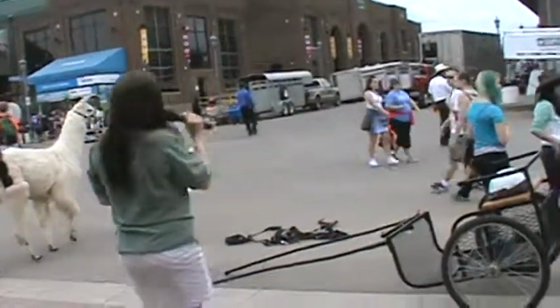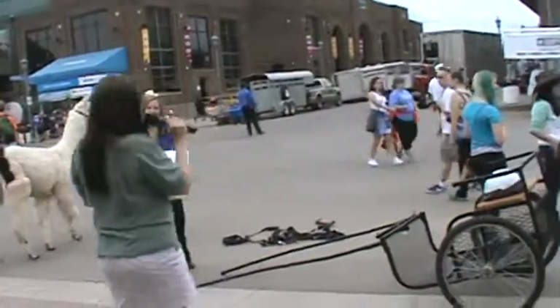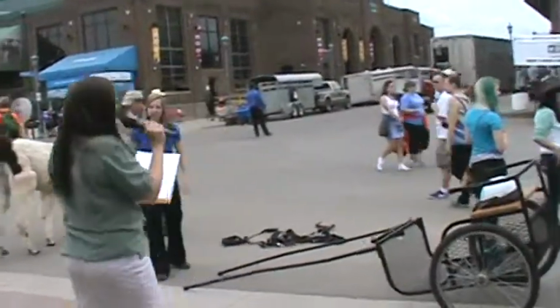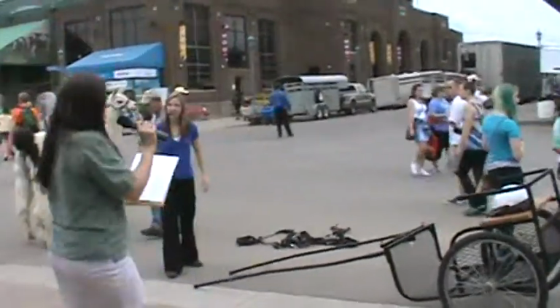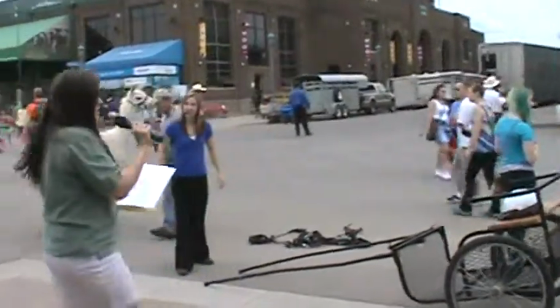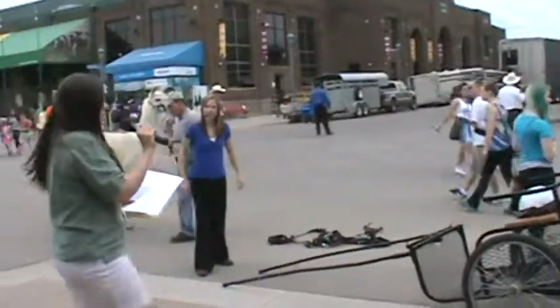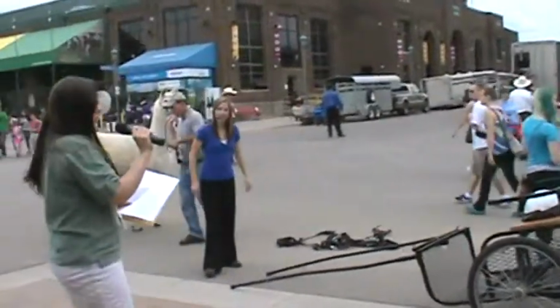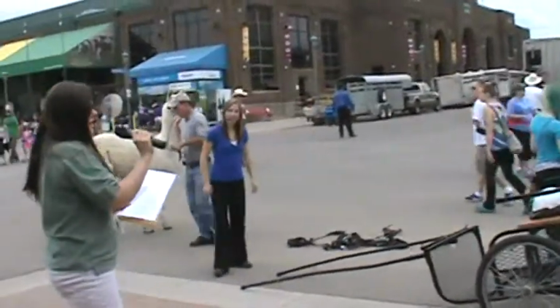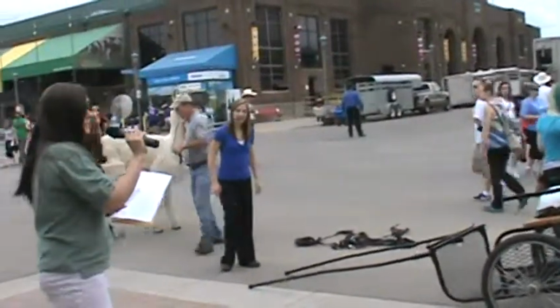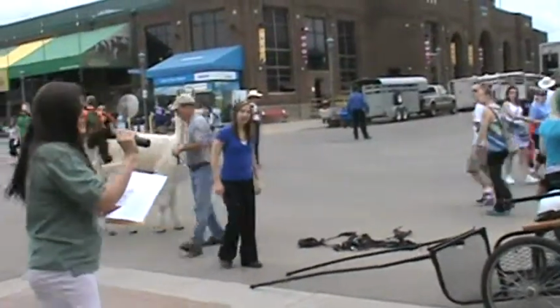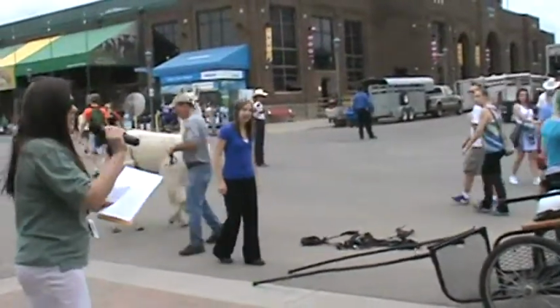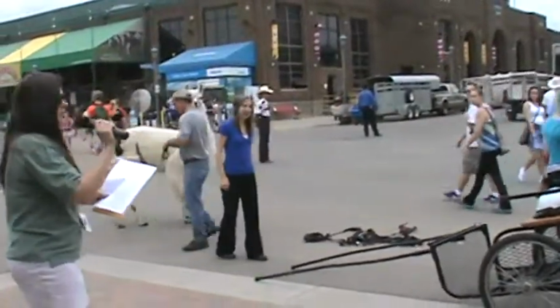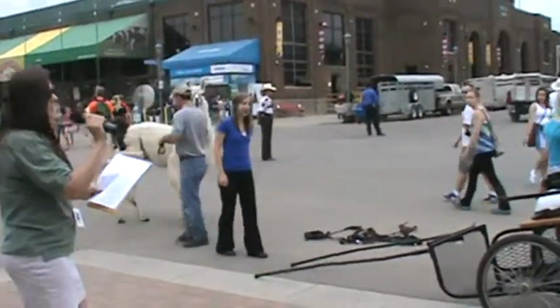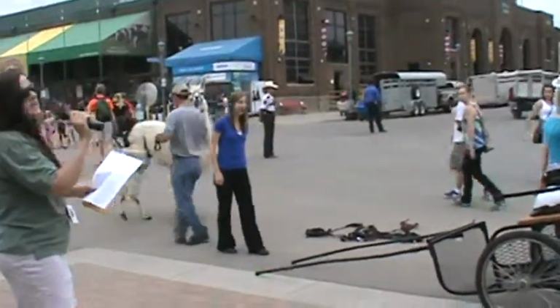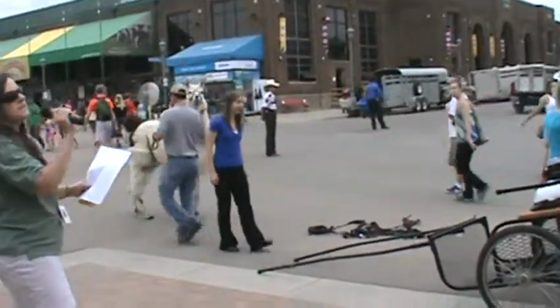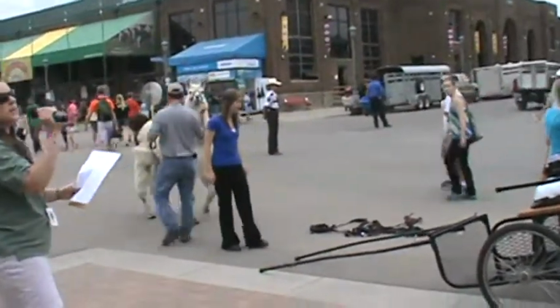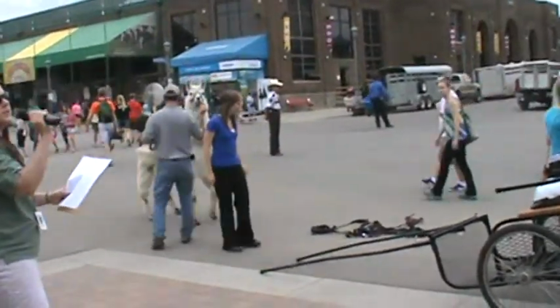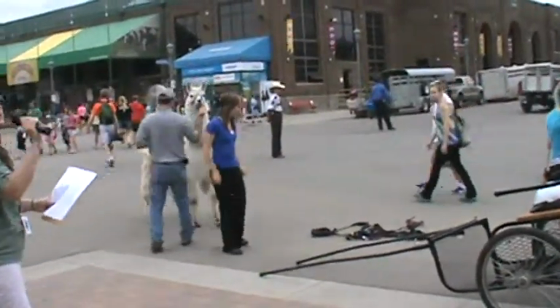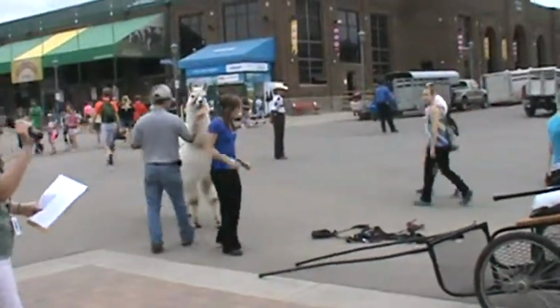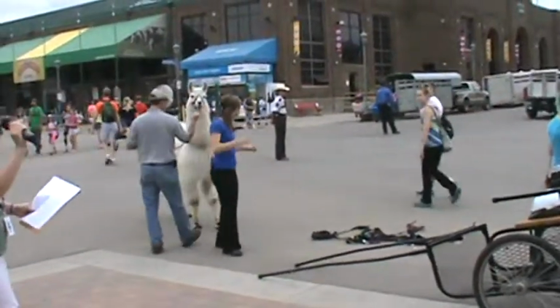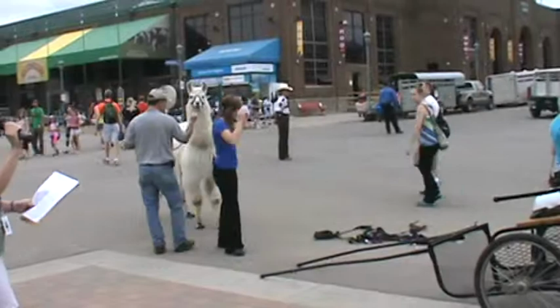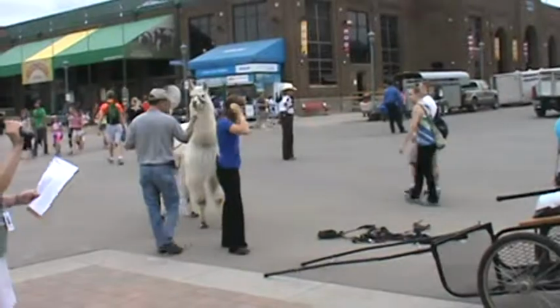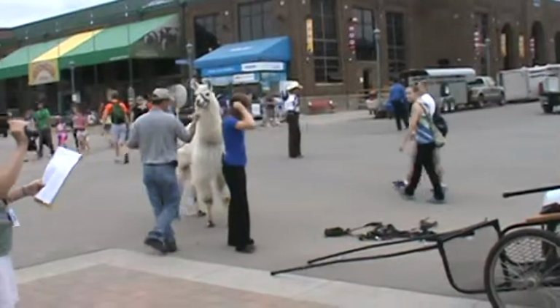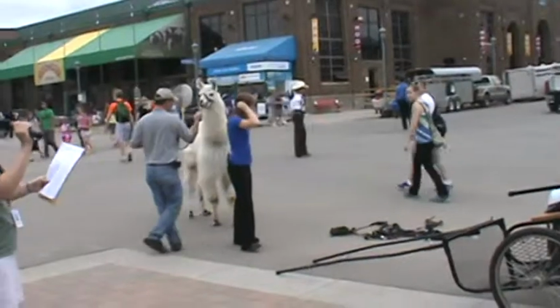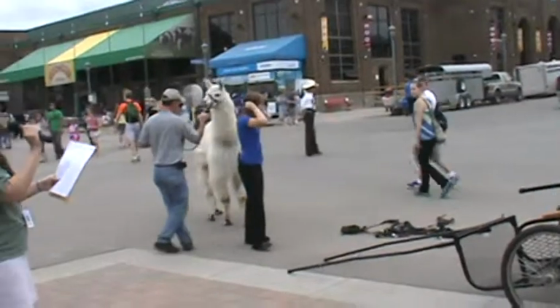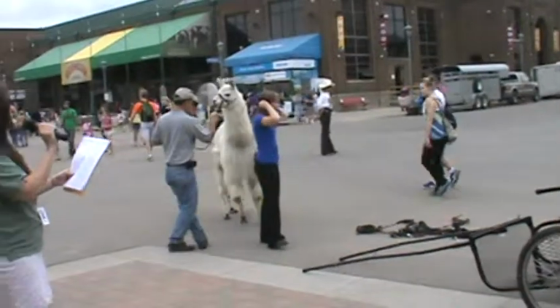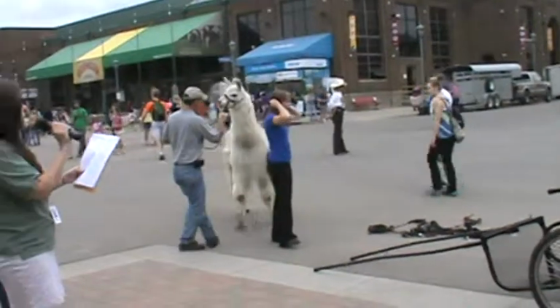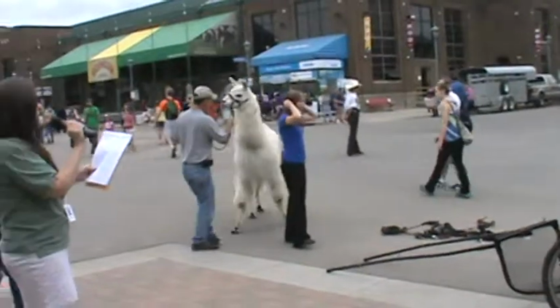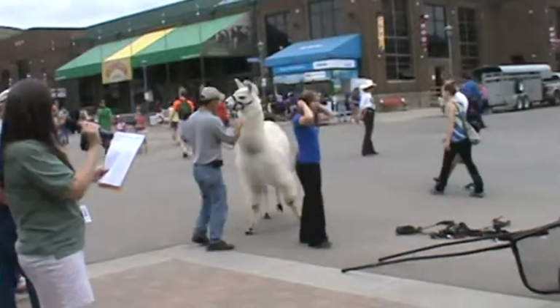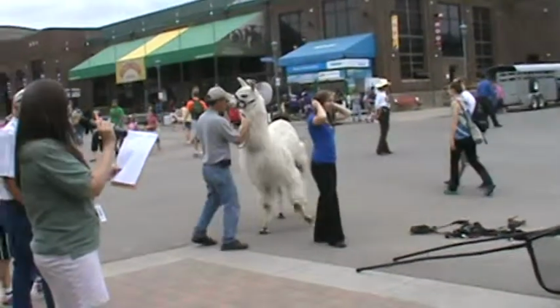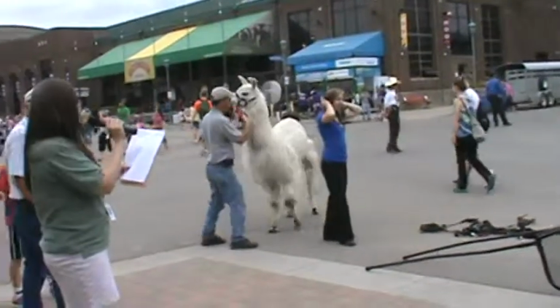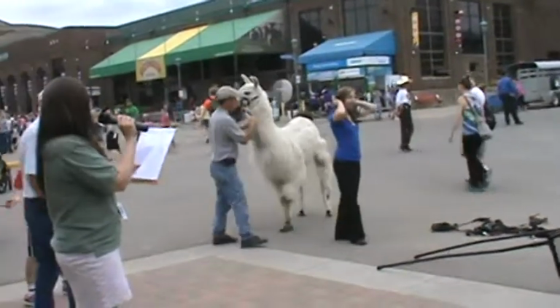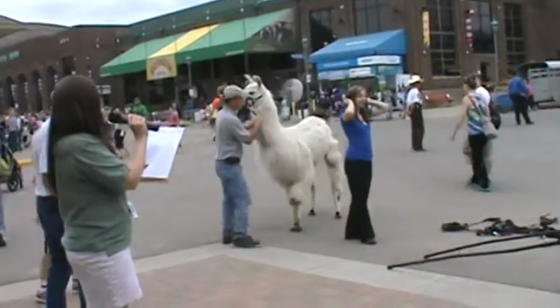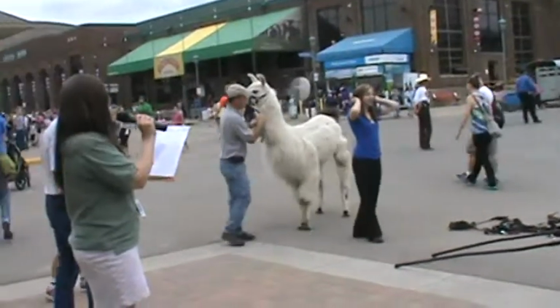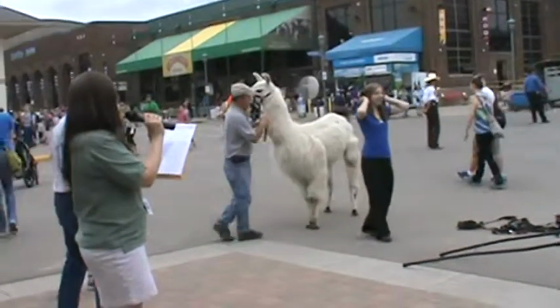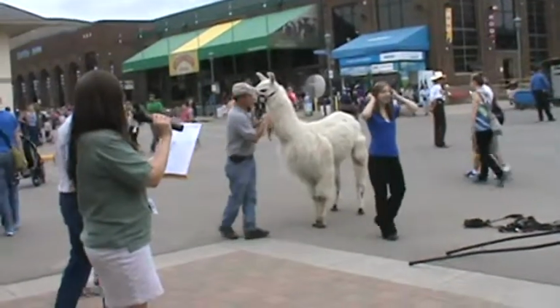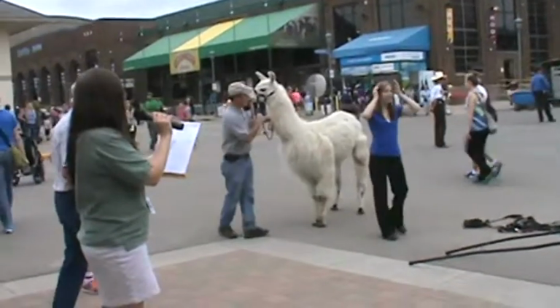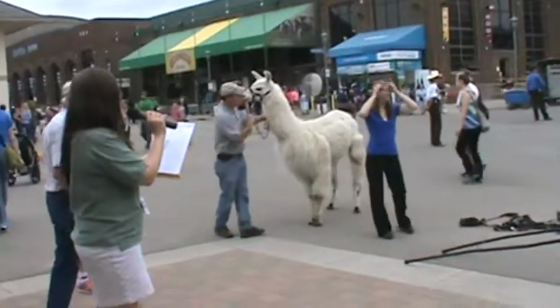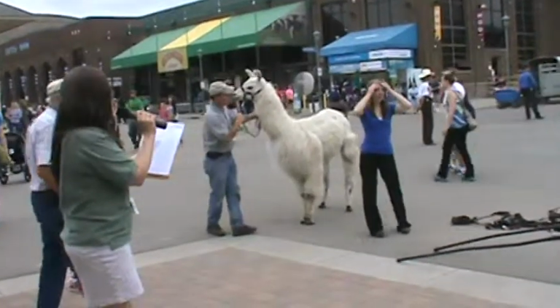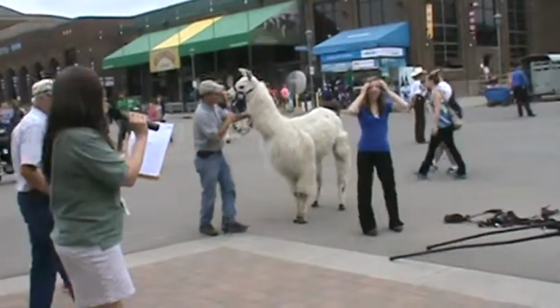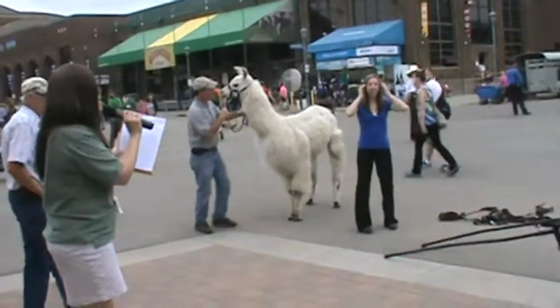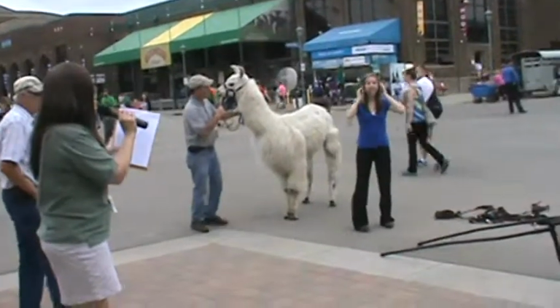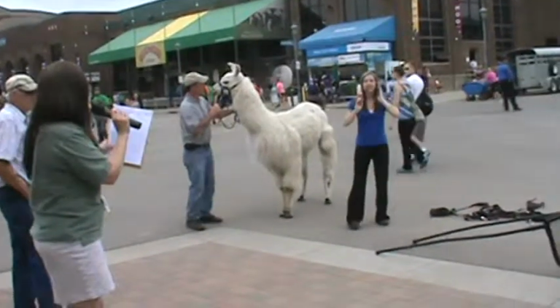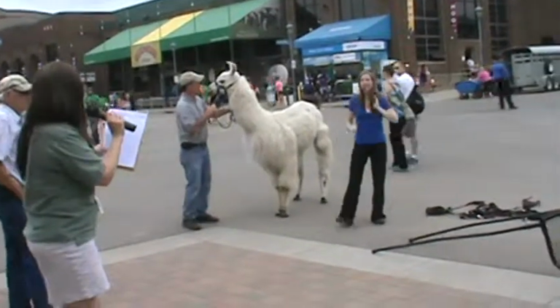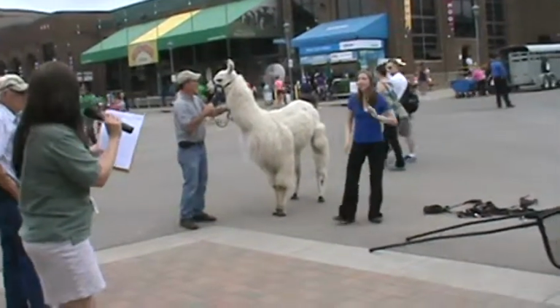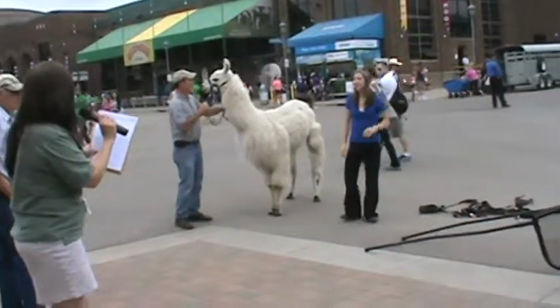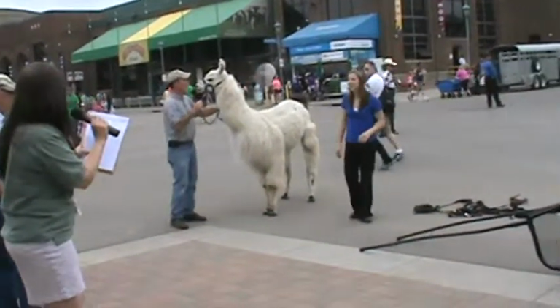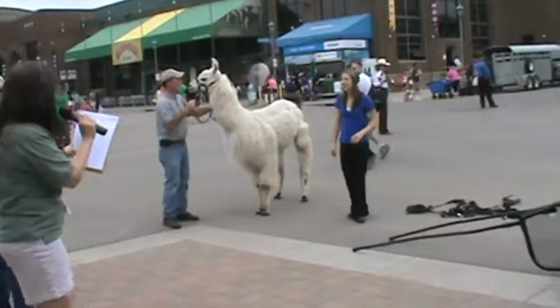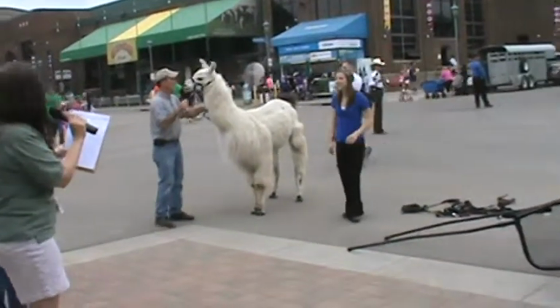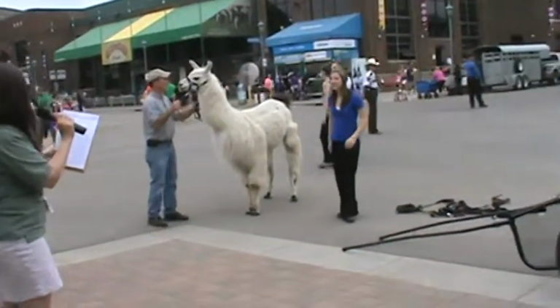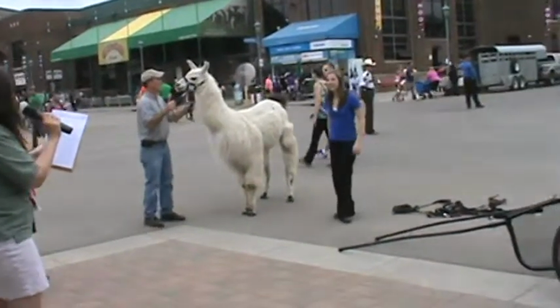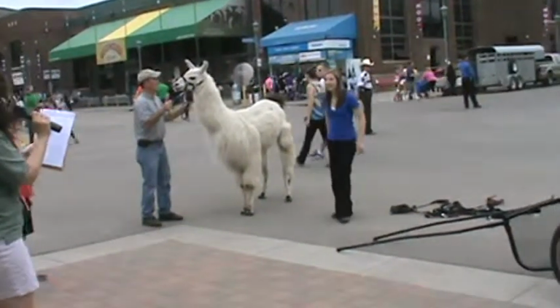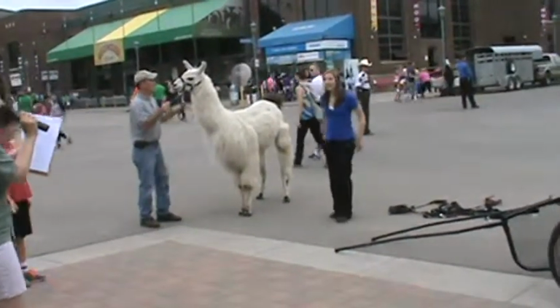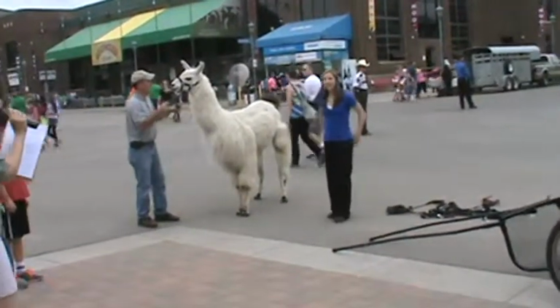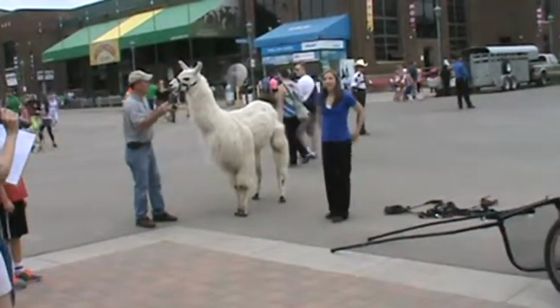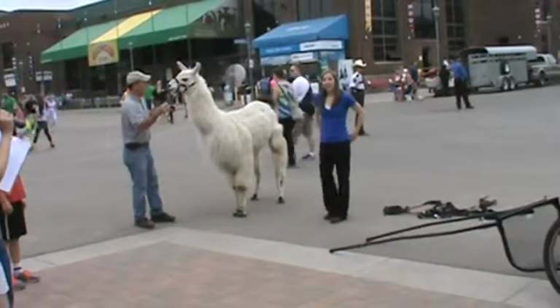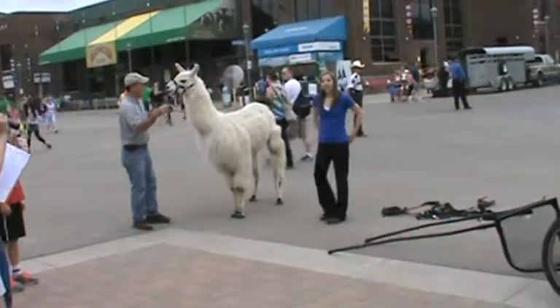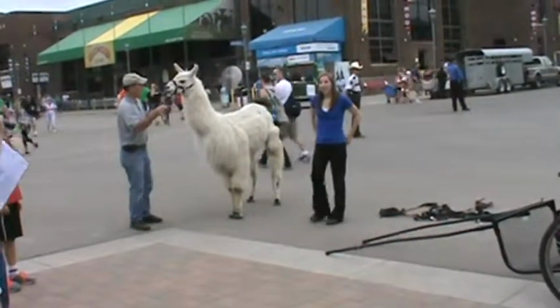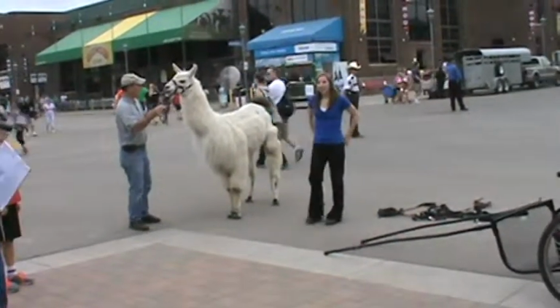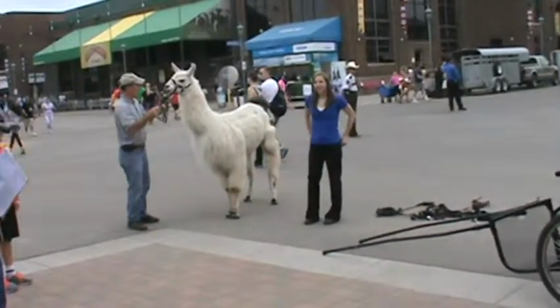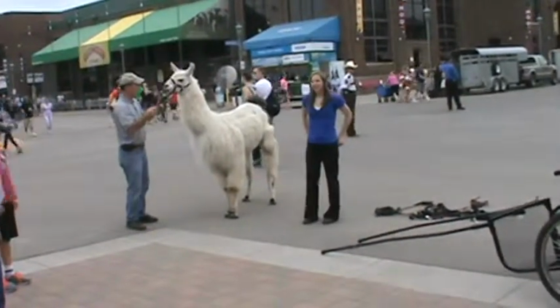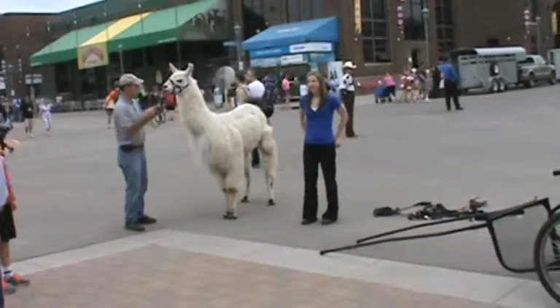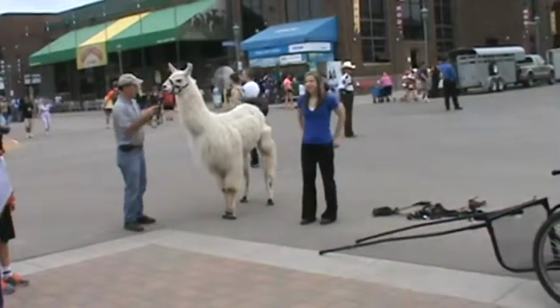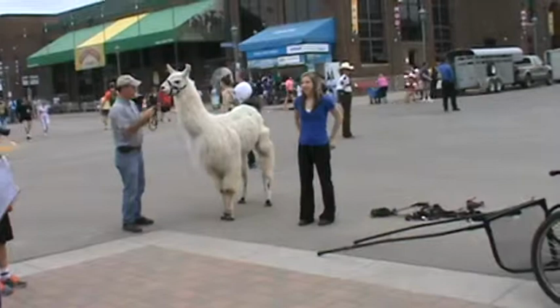Ladies and gentlemen, good afternoon in the livestock area, wherever the eggs are arena. We're doing some 4-H demonstrations for the llama encampment. First we have Emily Stemper and she is from Benton County.